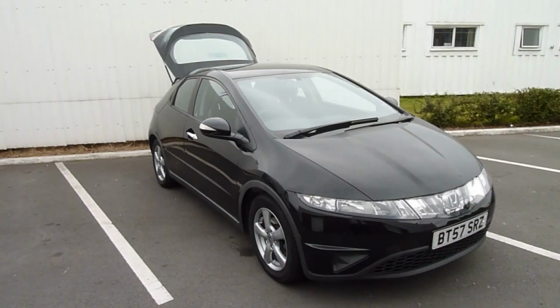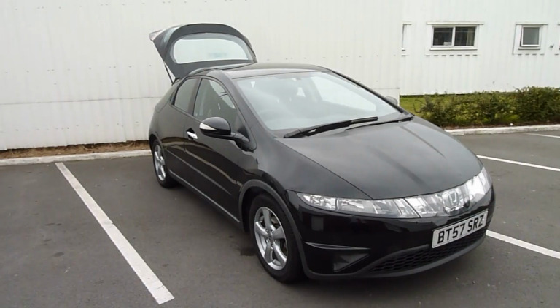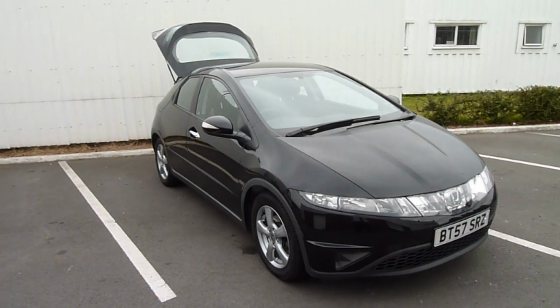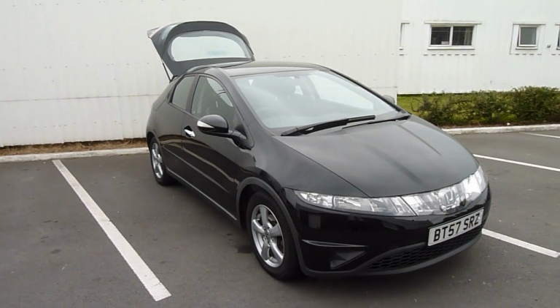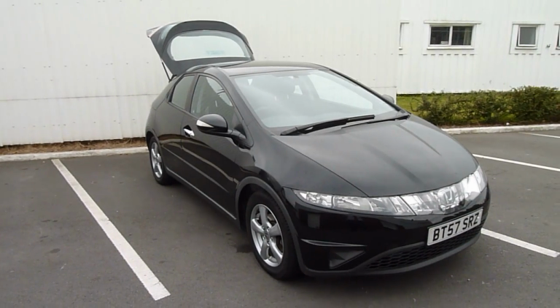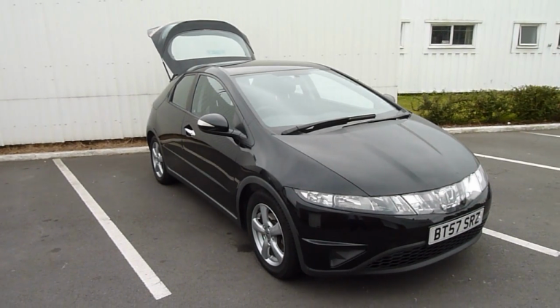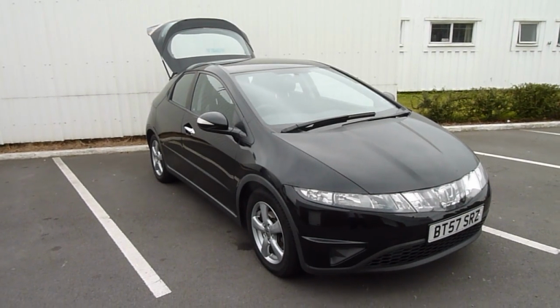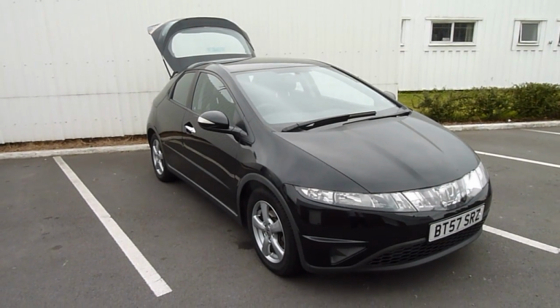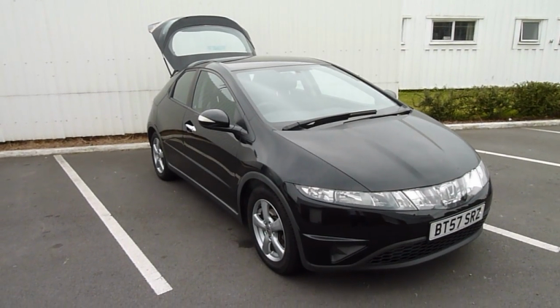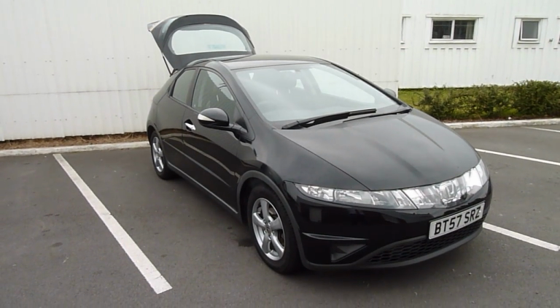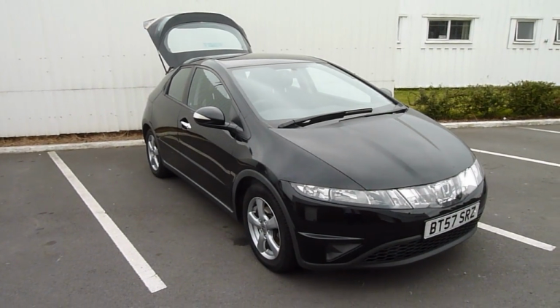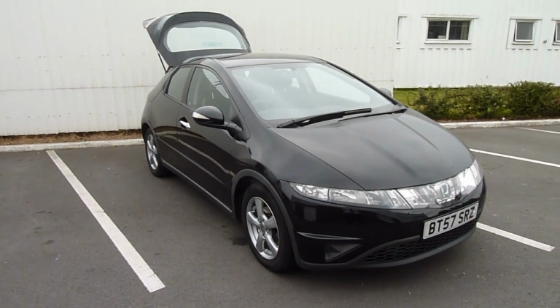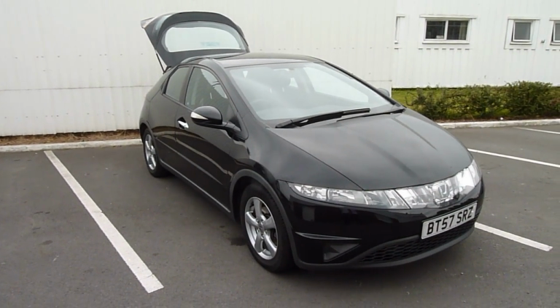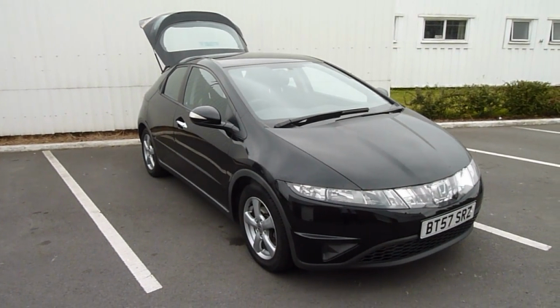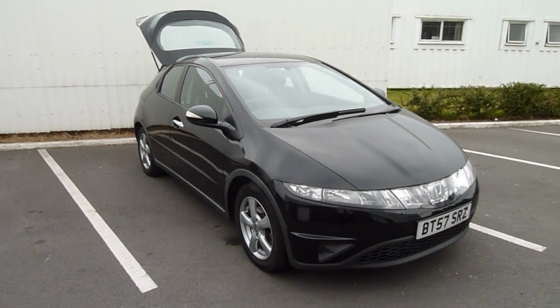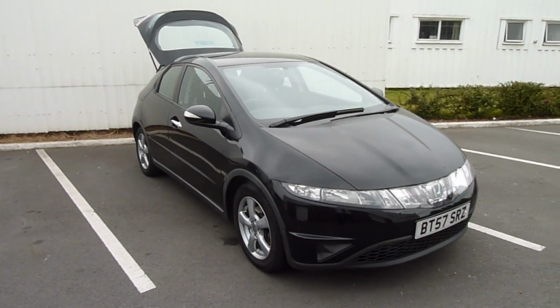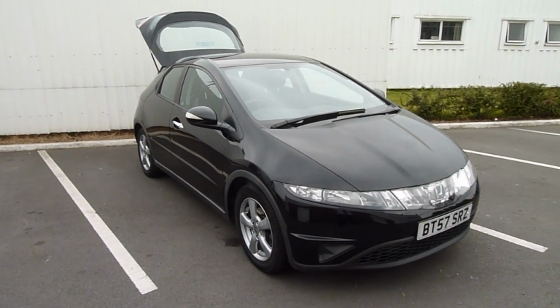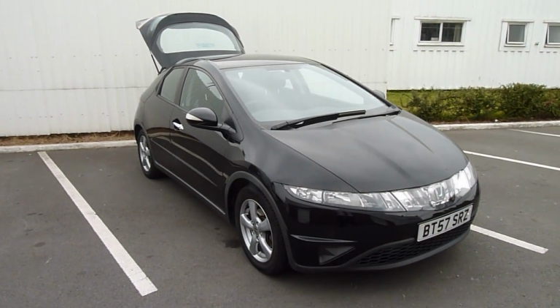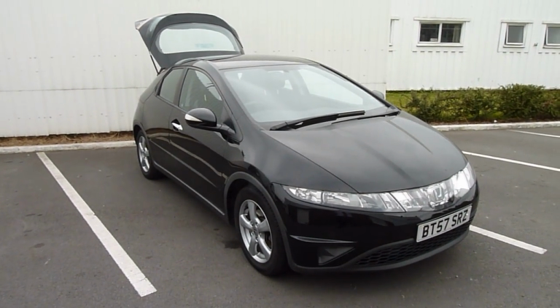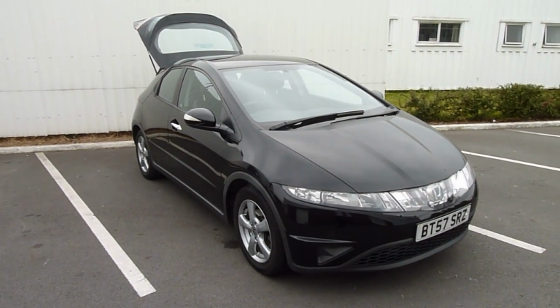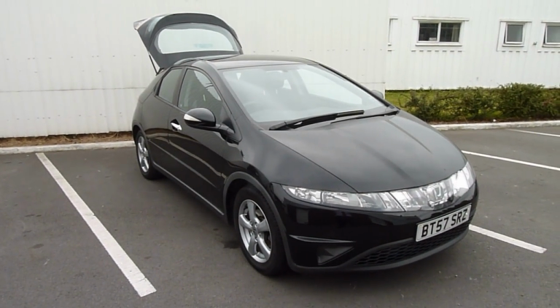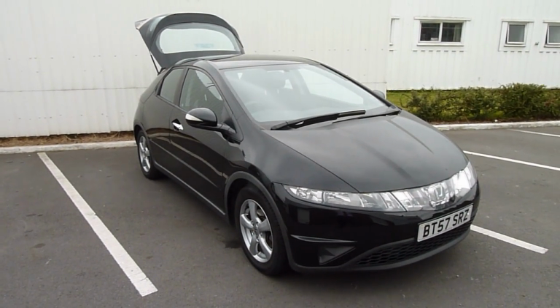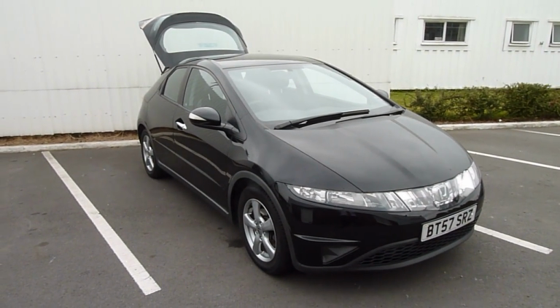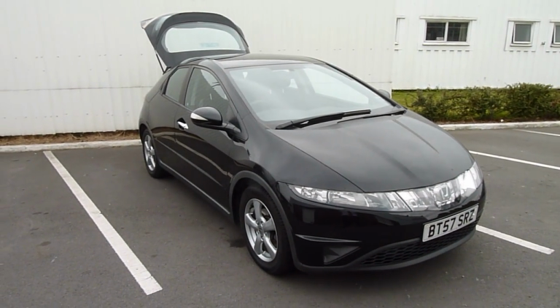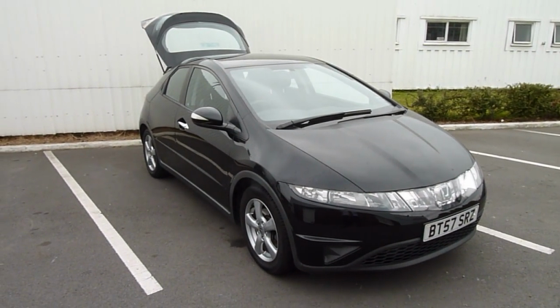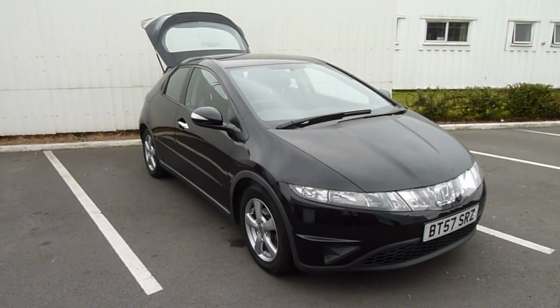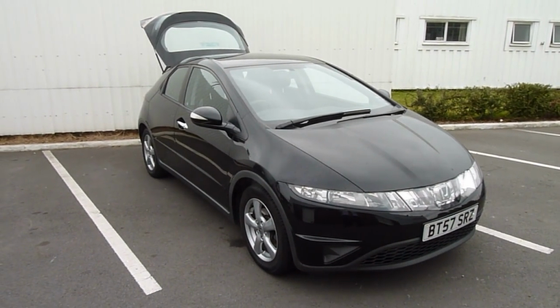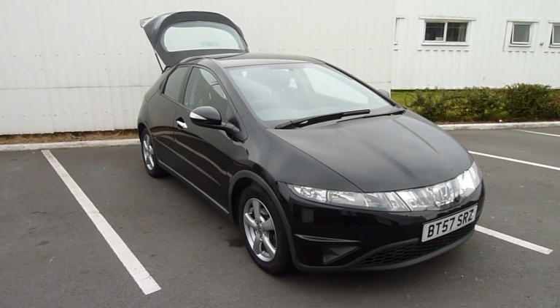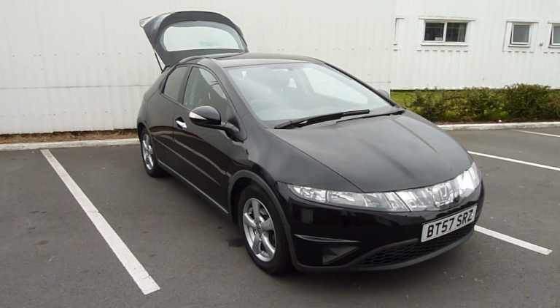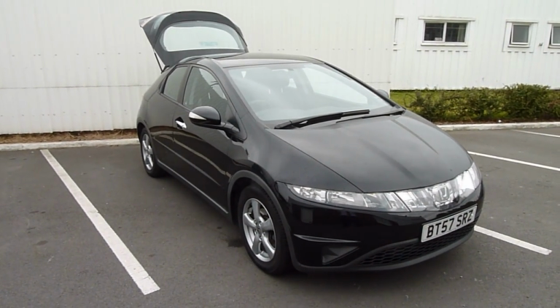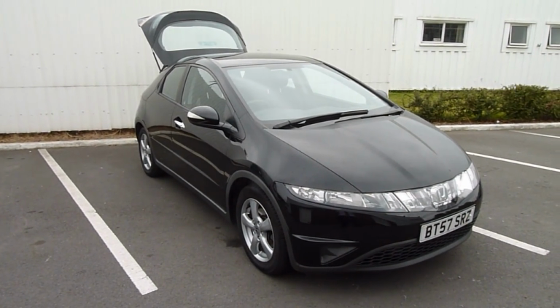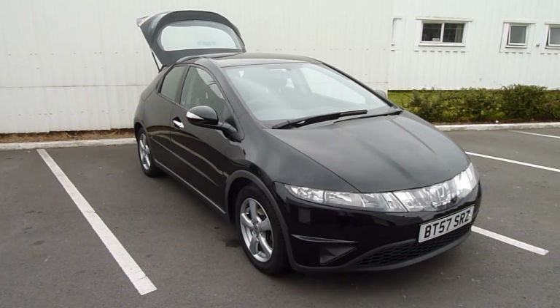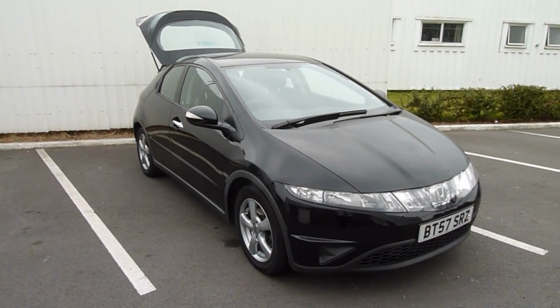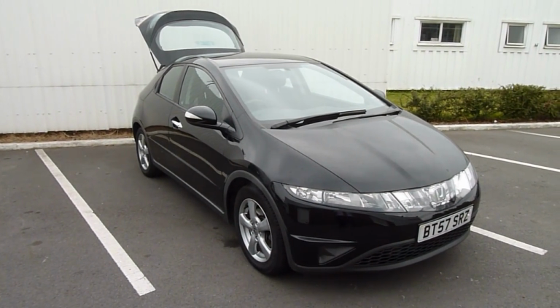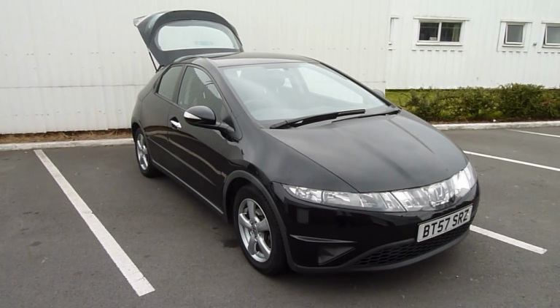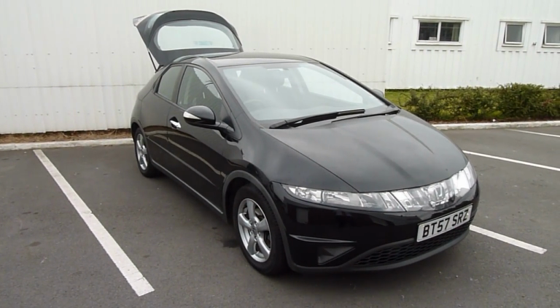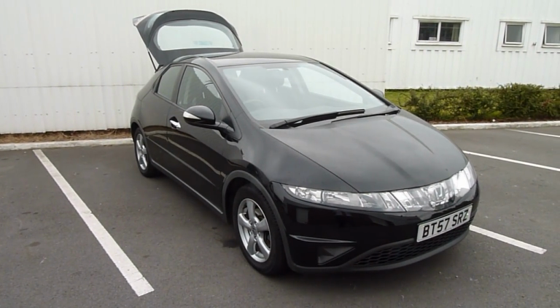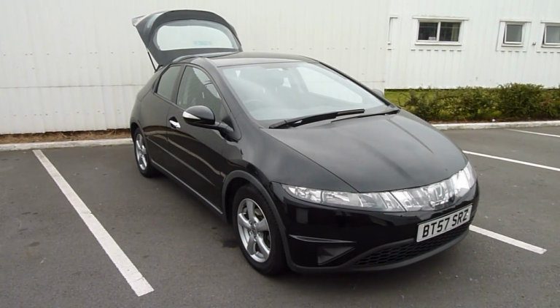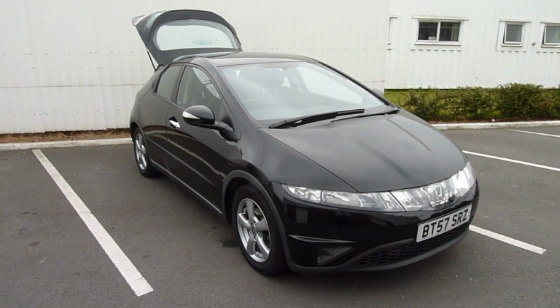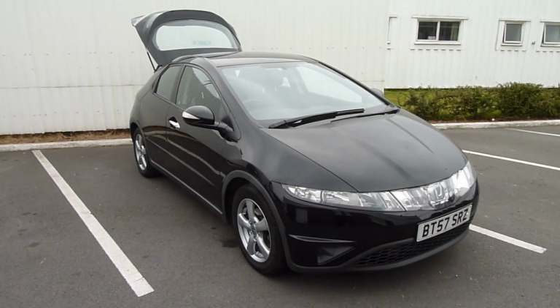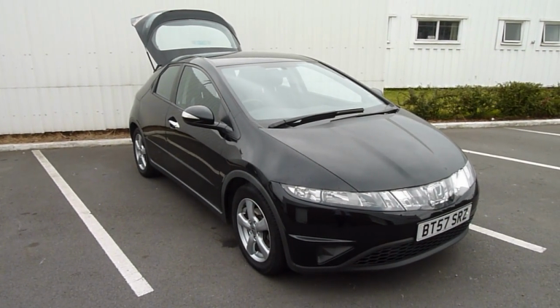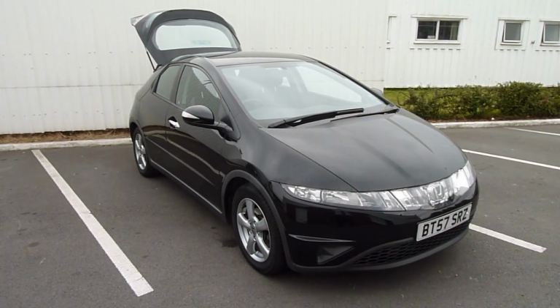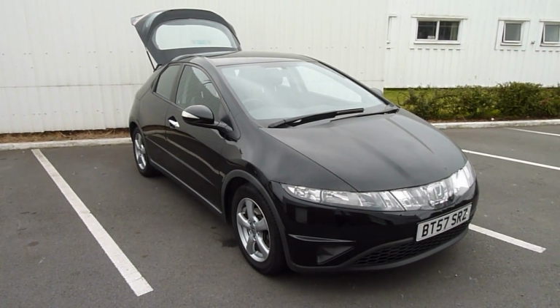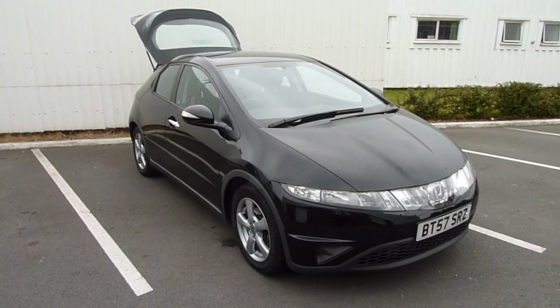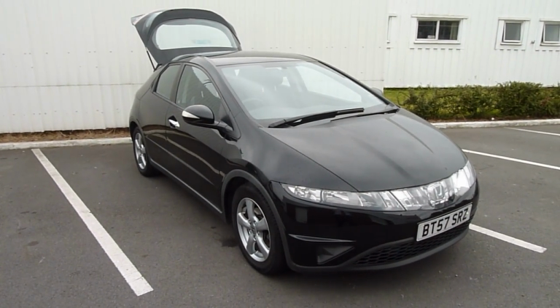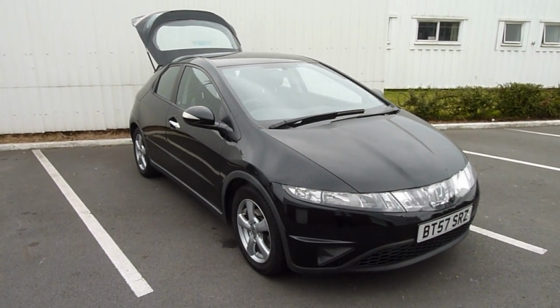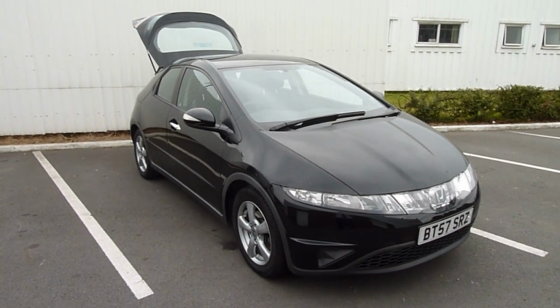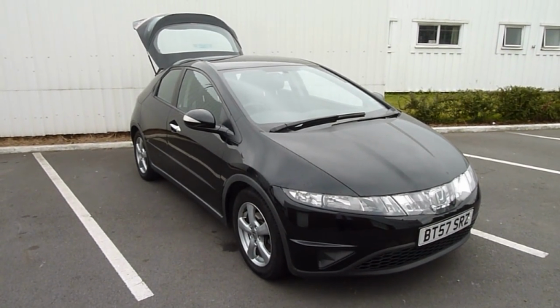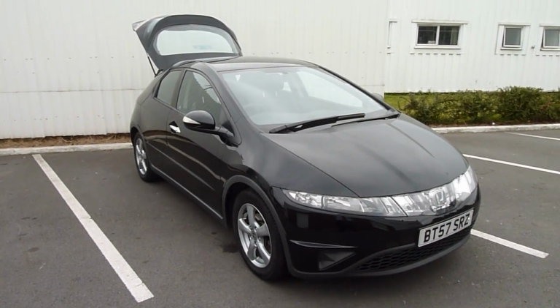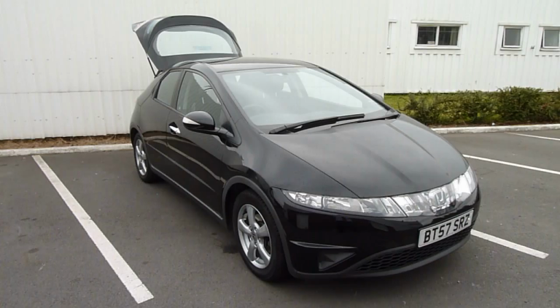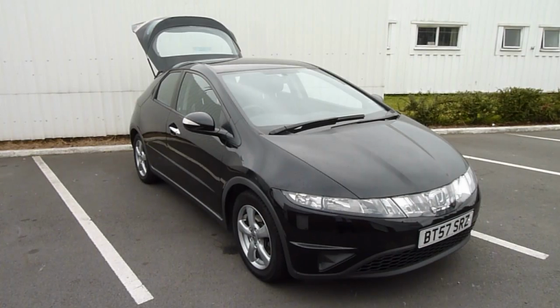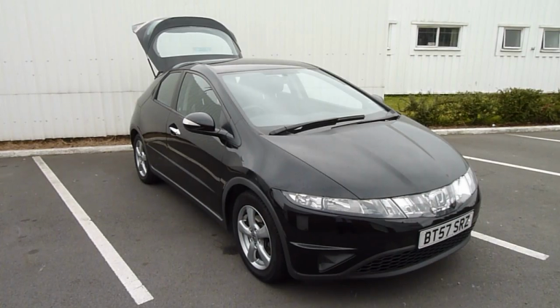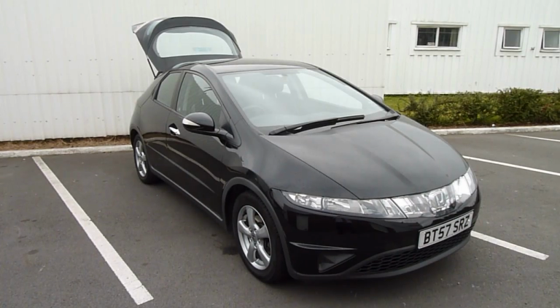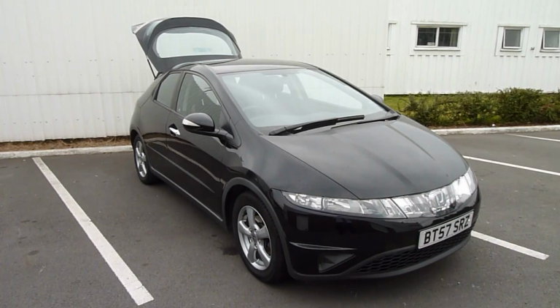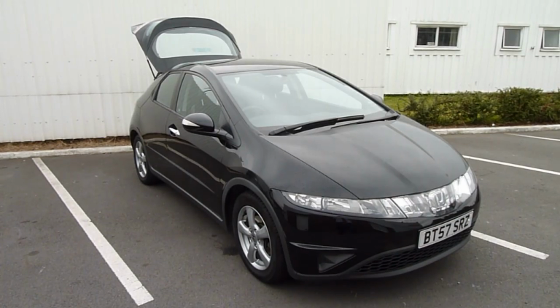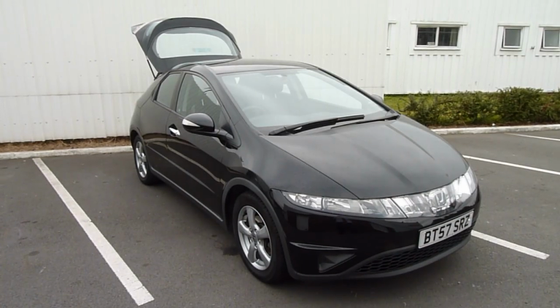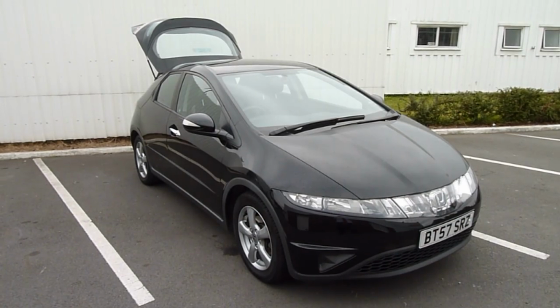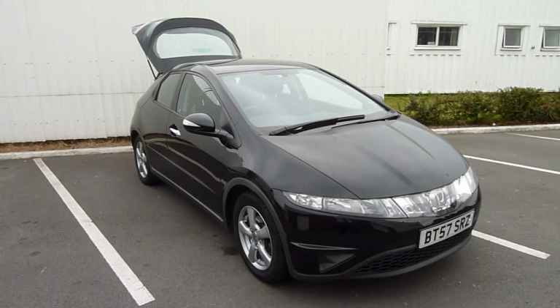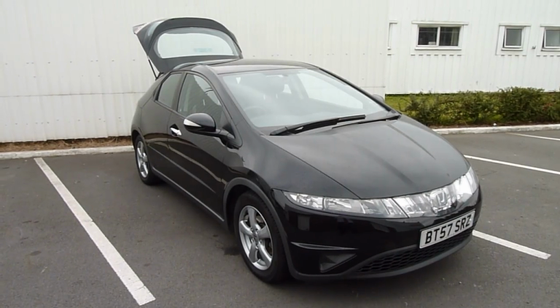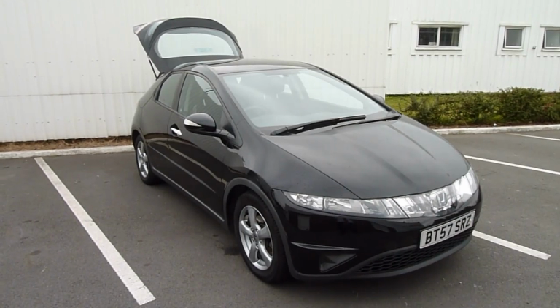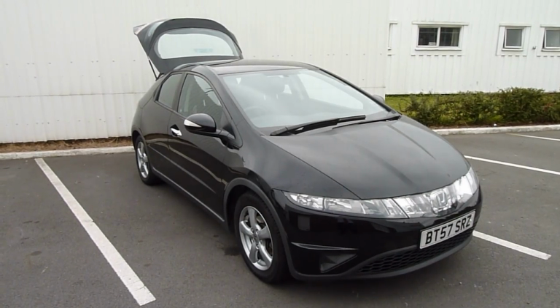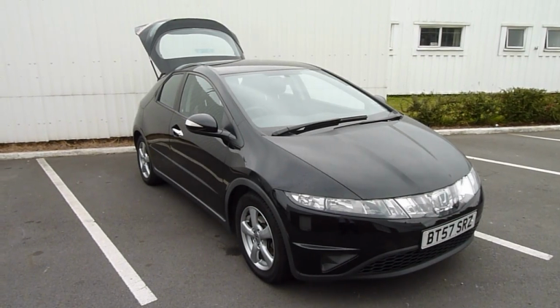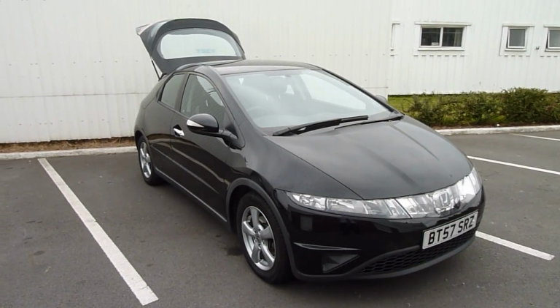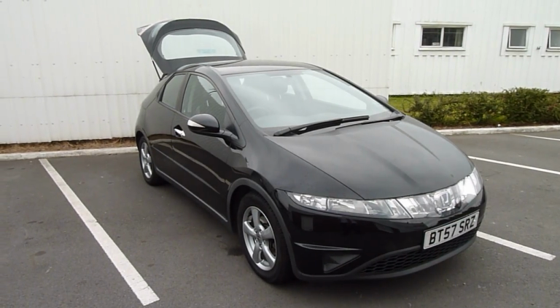If you'd like any more information on this car or would like to arrange a test drive, please give us a call. My name is Andy — thank you.